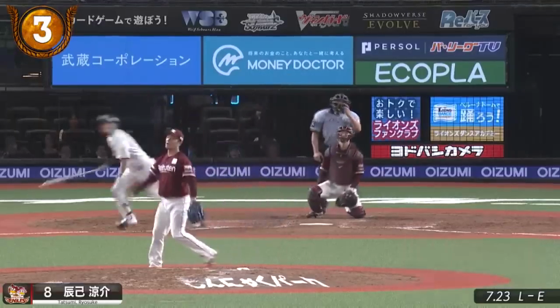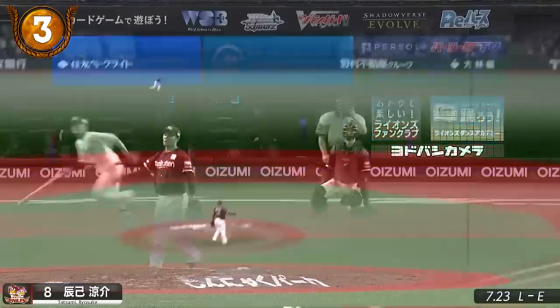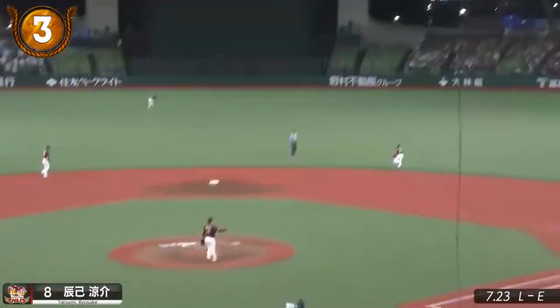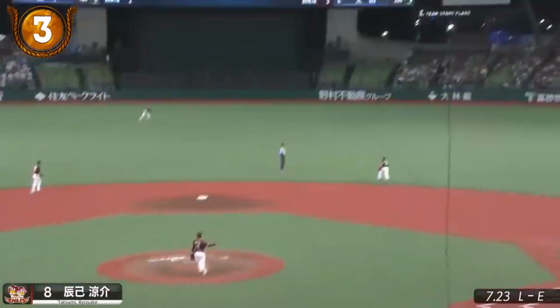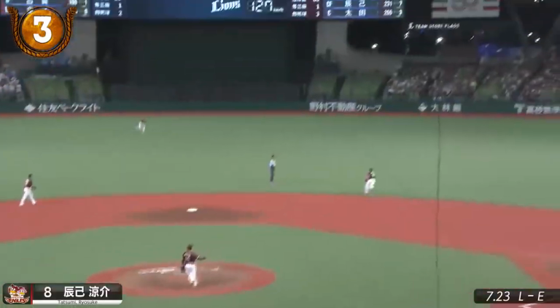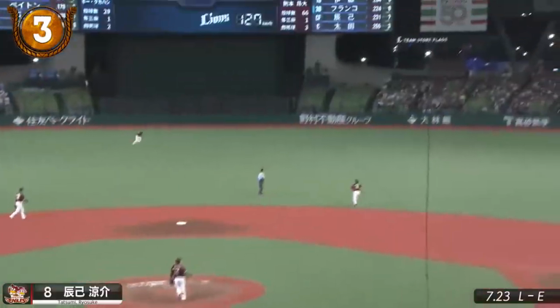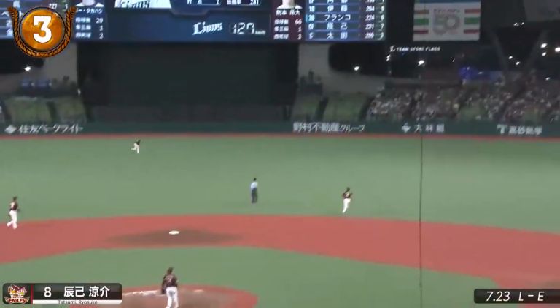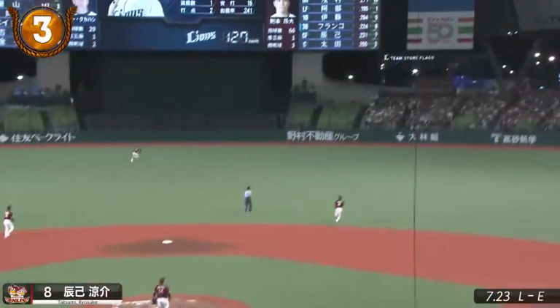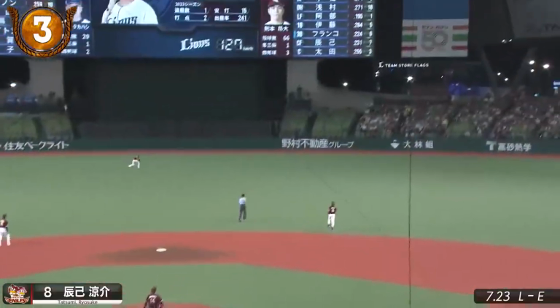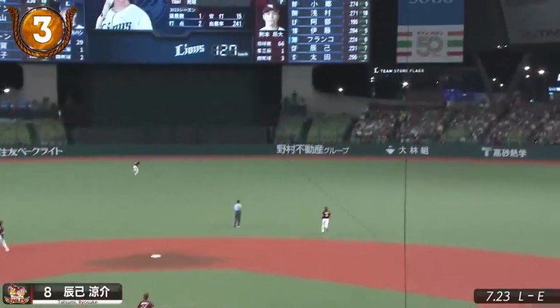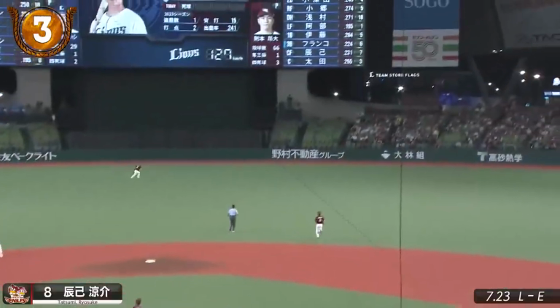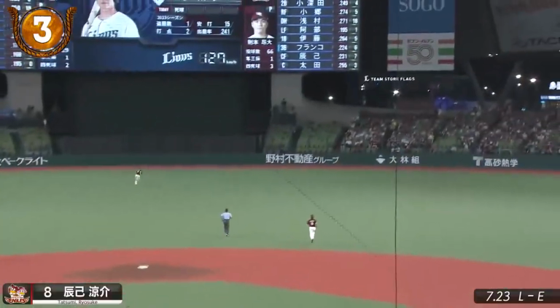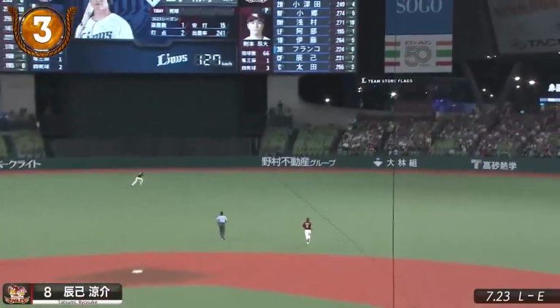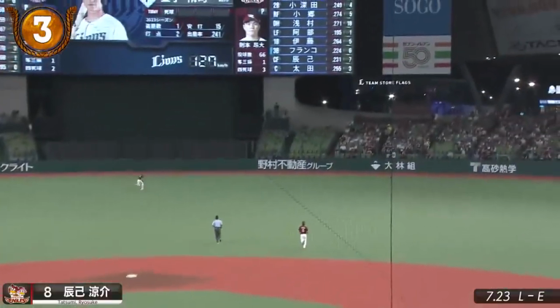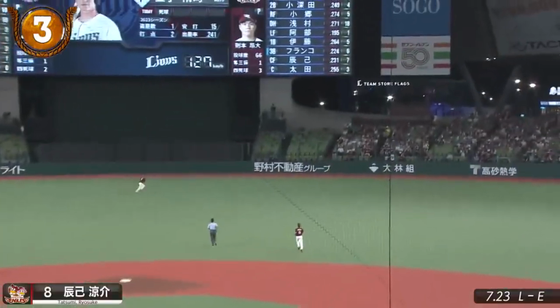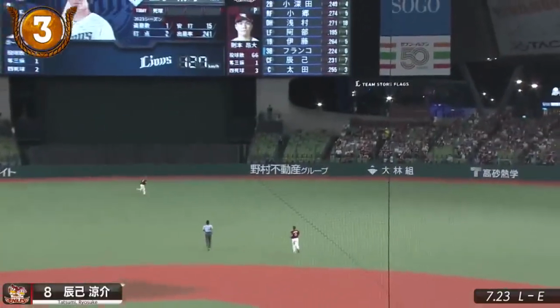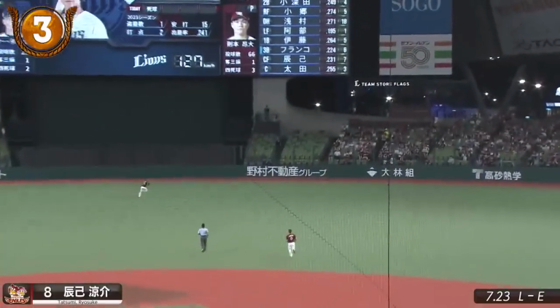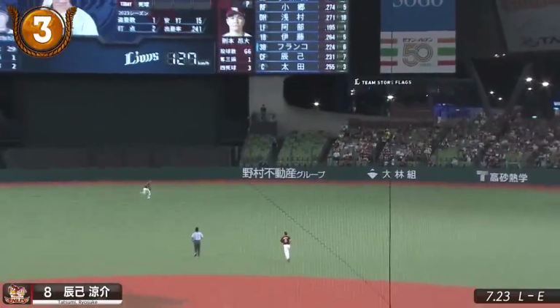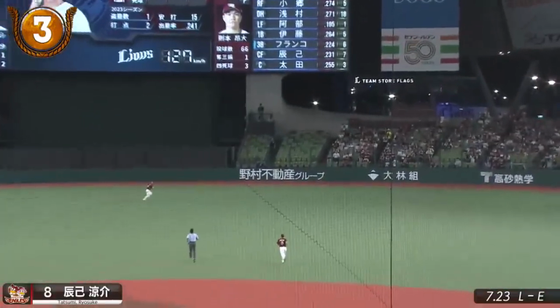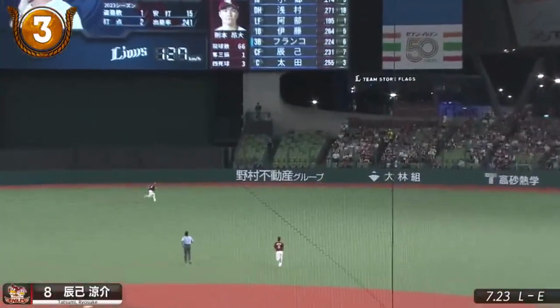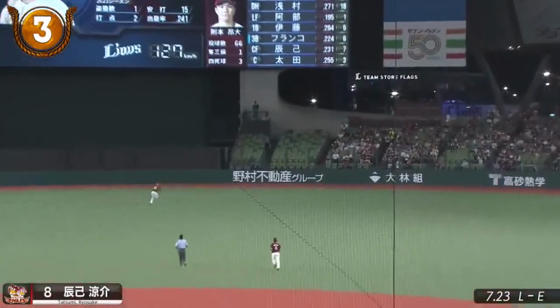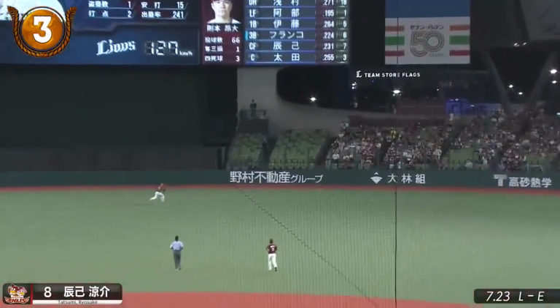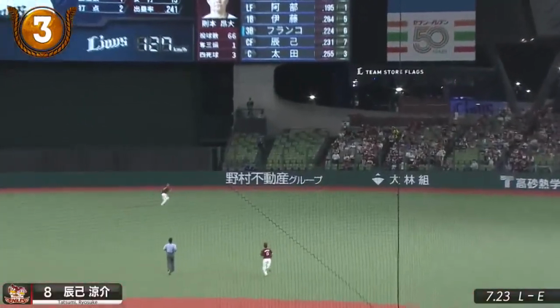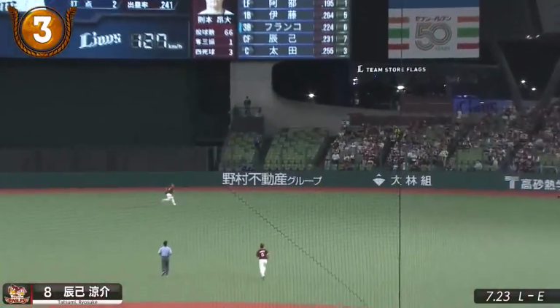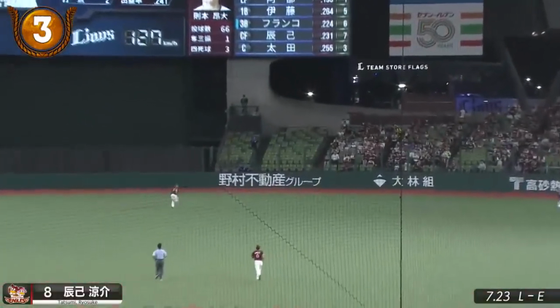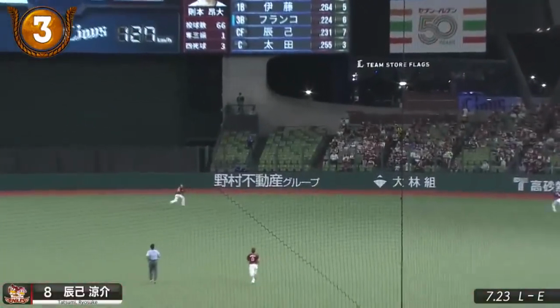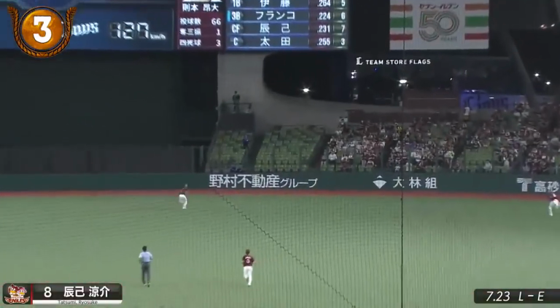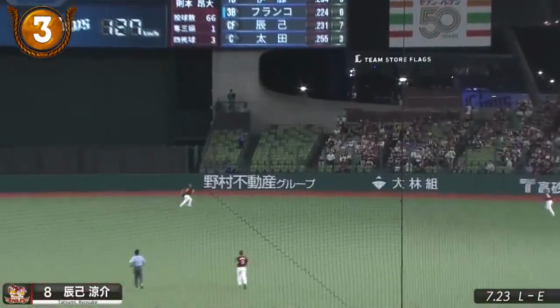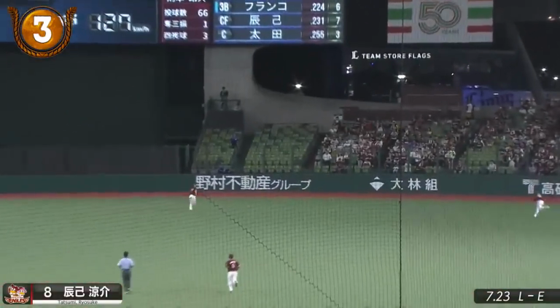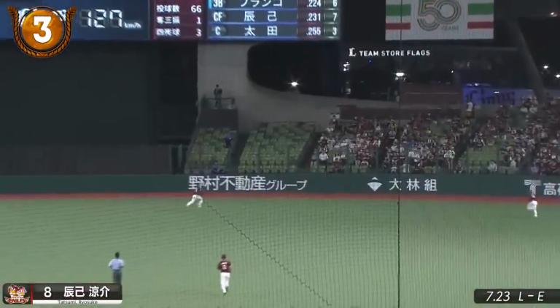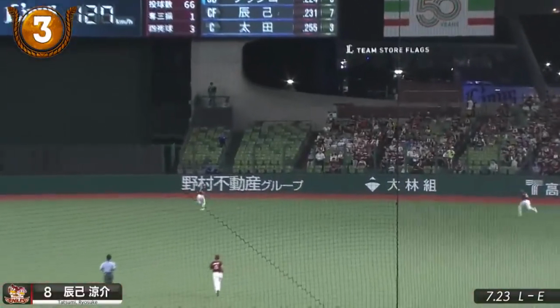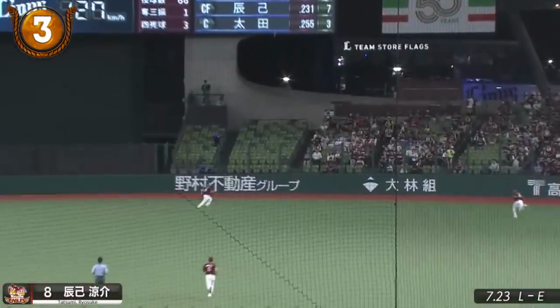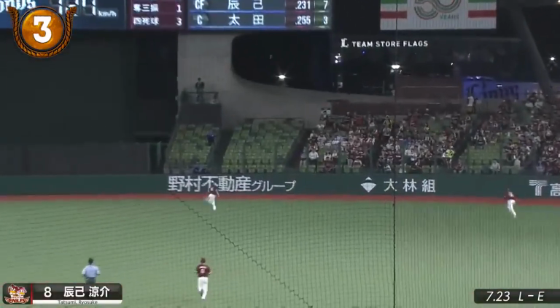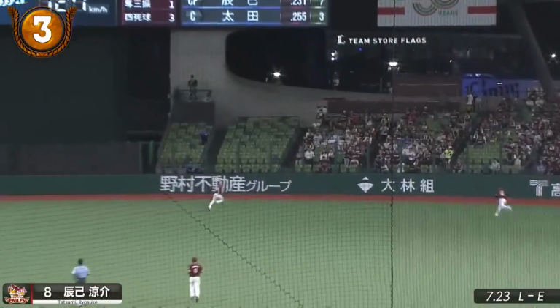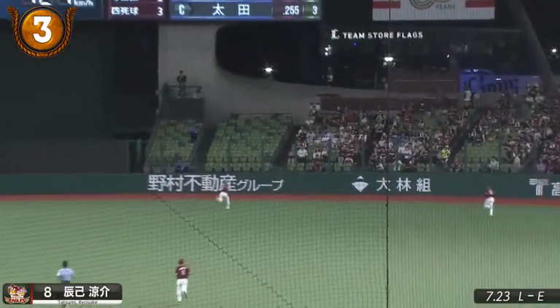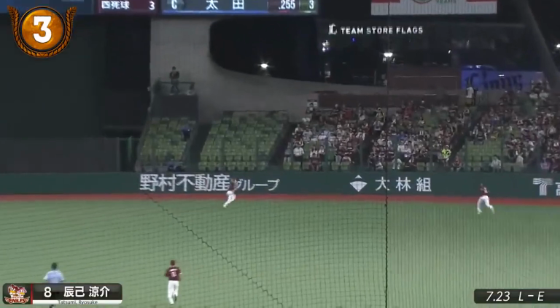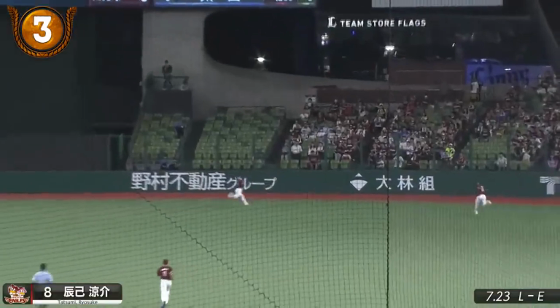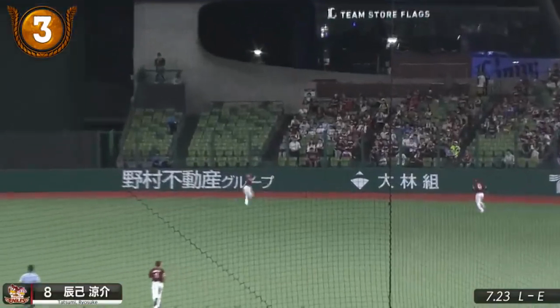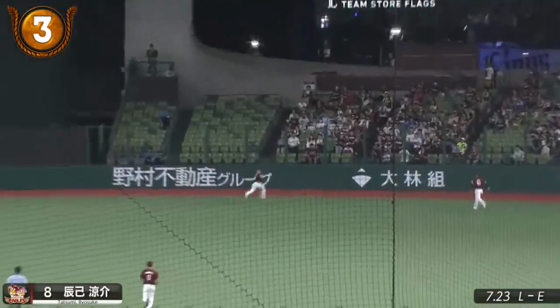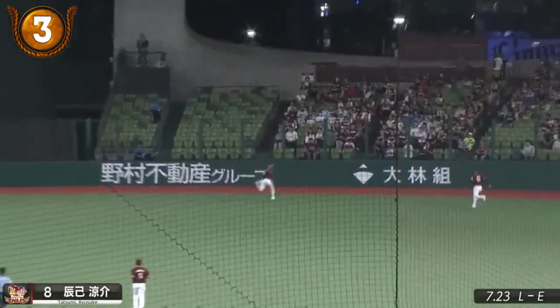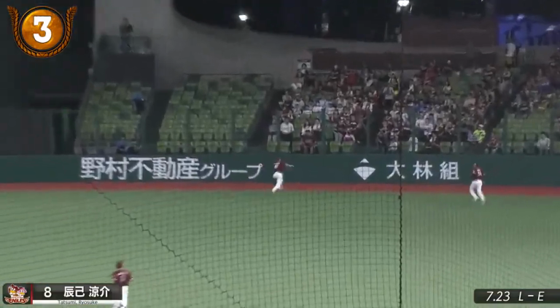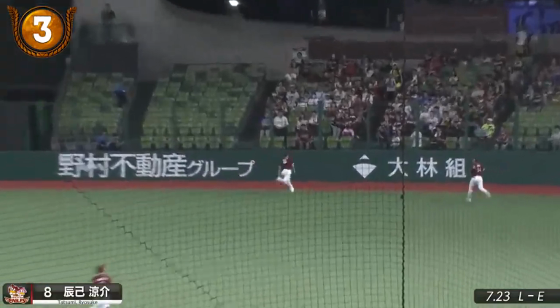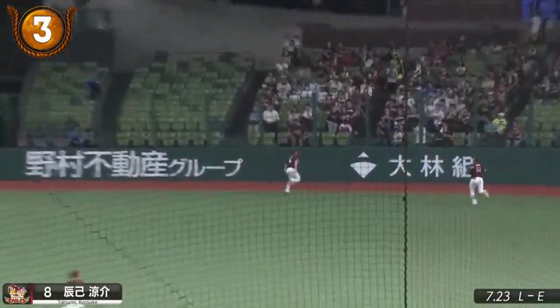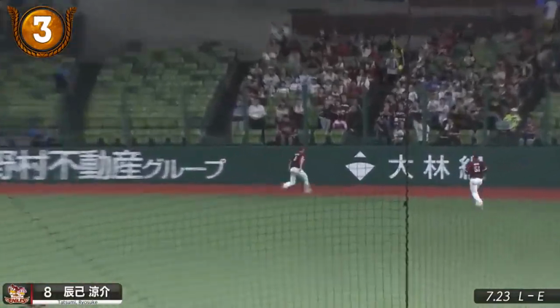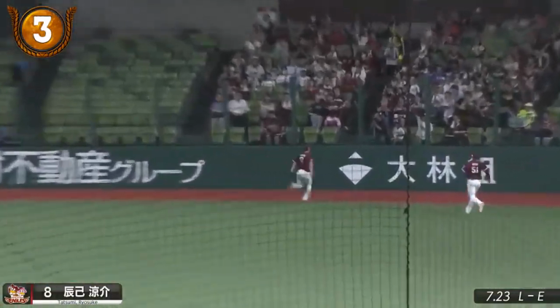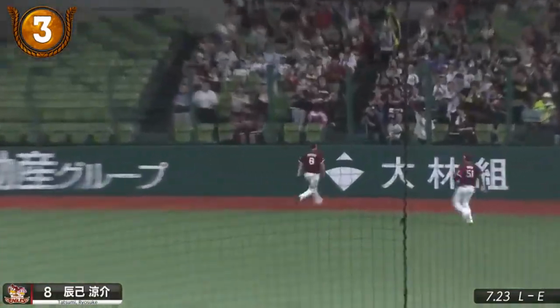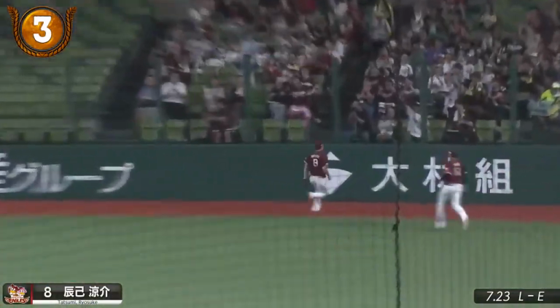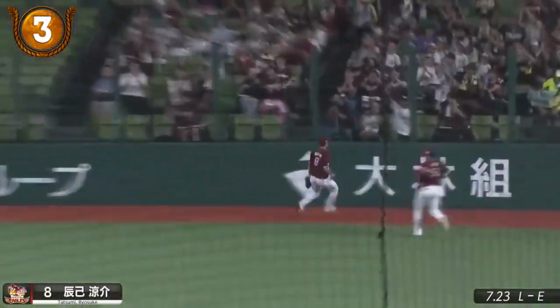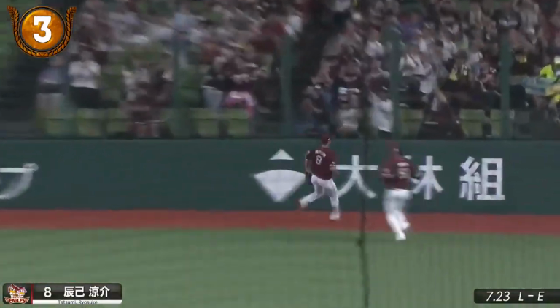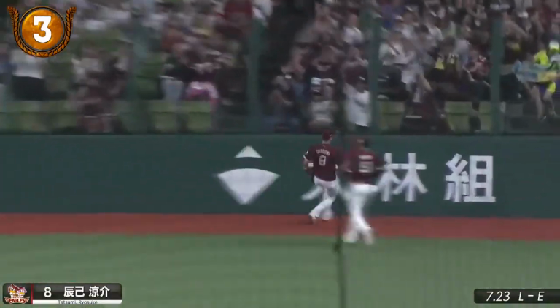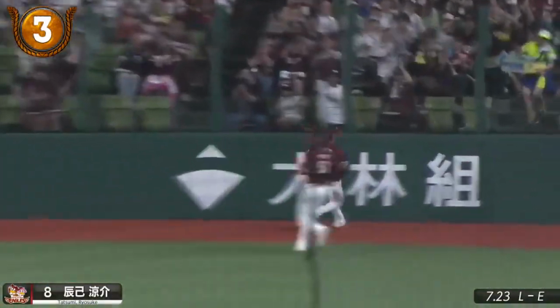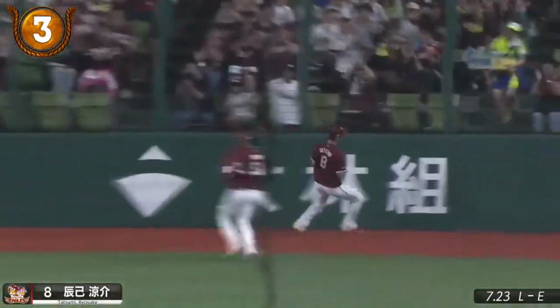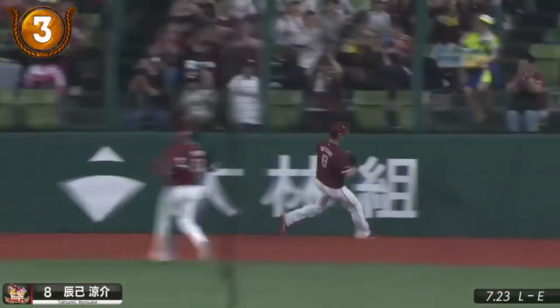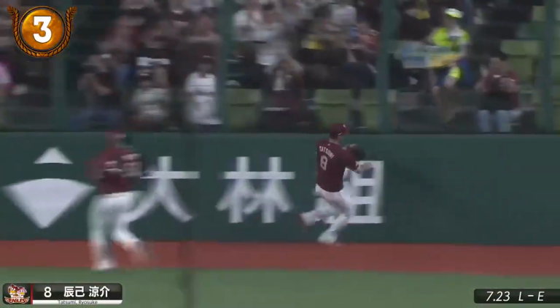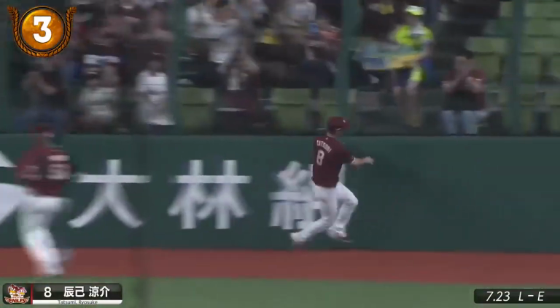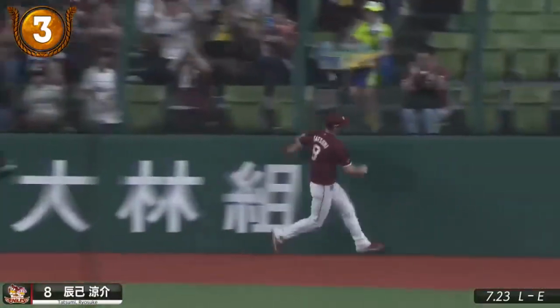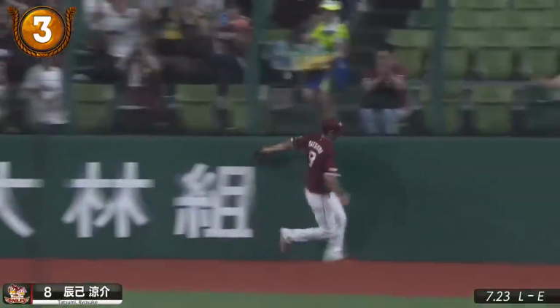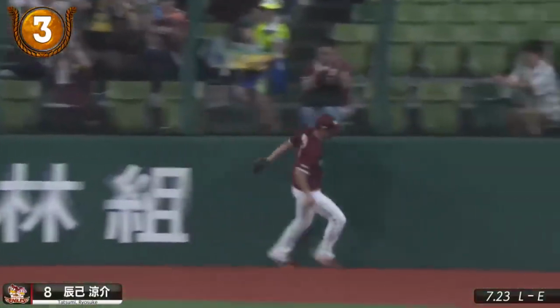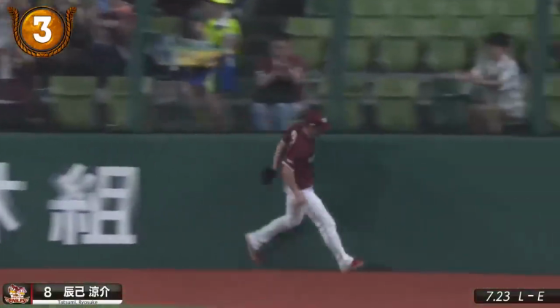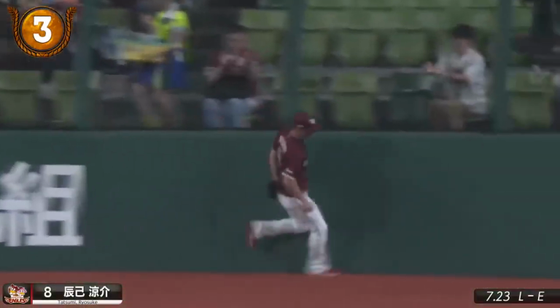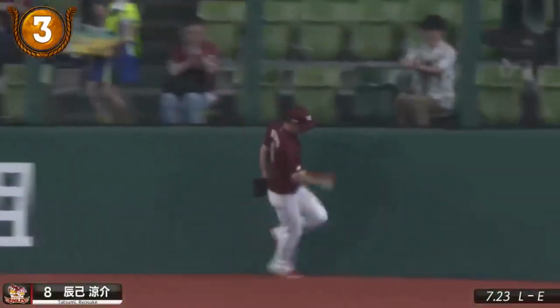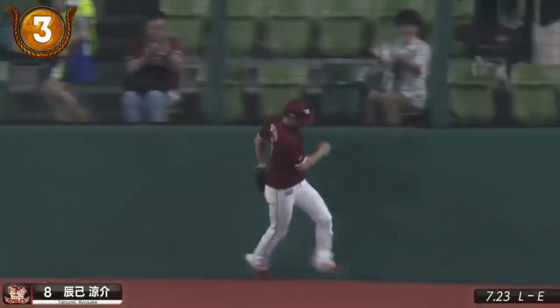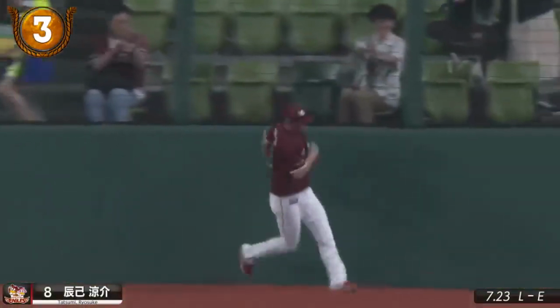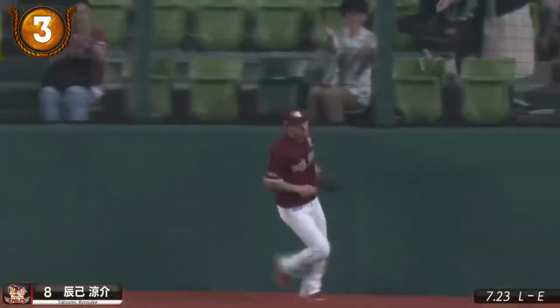Eagles center fielder Diyosuke Tatsumi has a lot of ground to cover on this opposite field fly ball and he needs all his speed to do so.